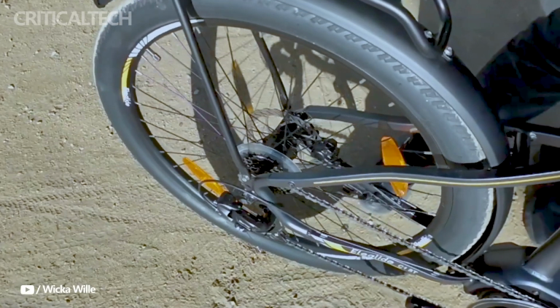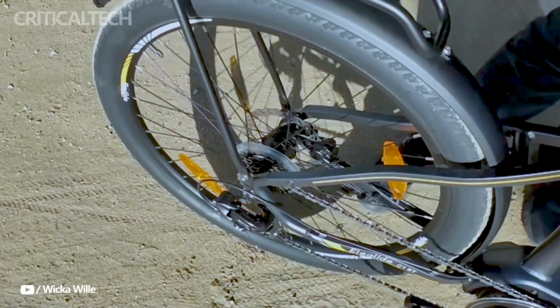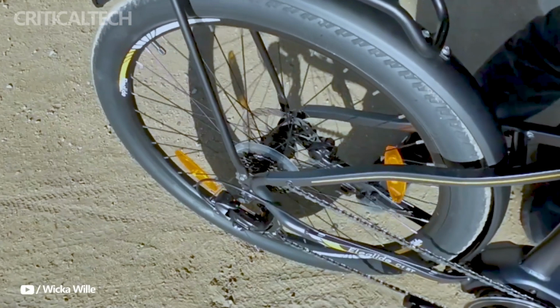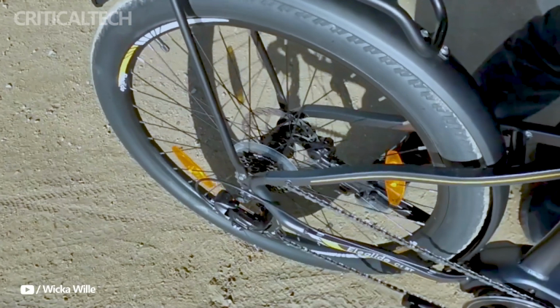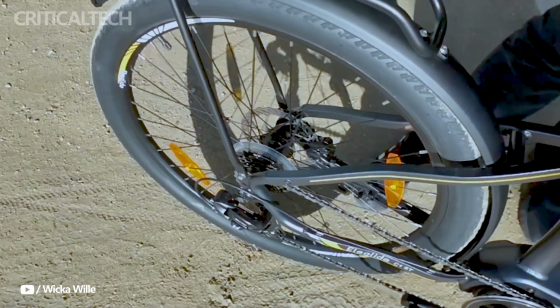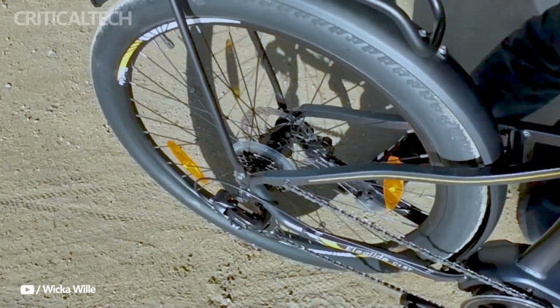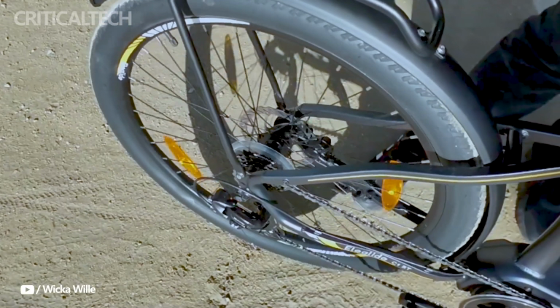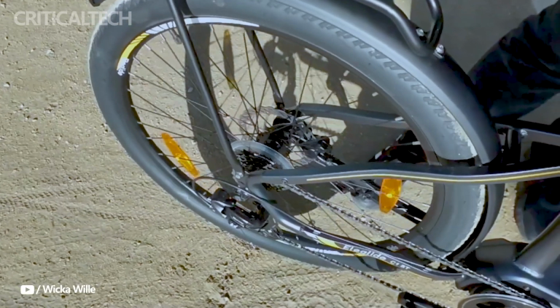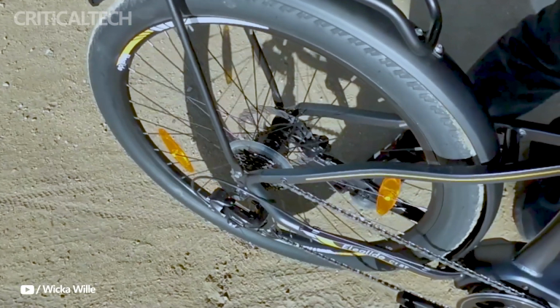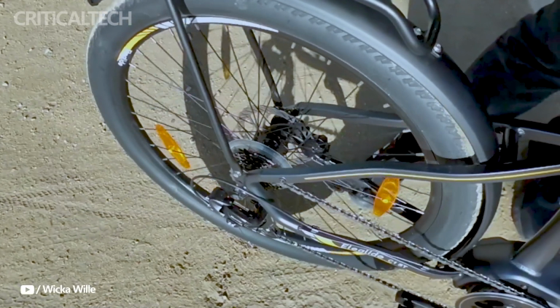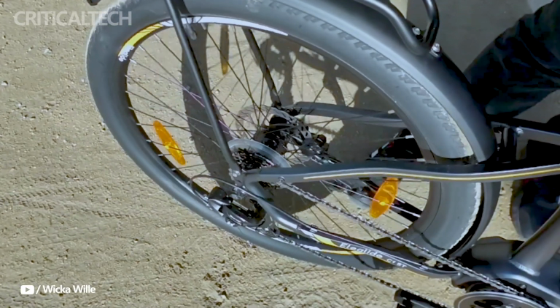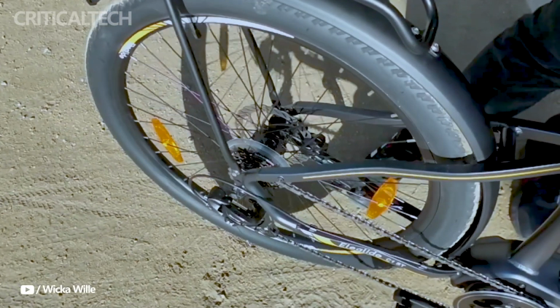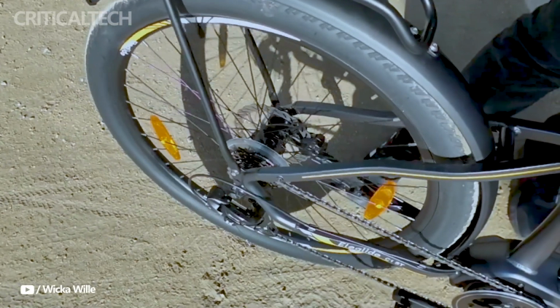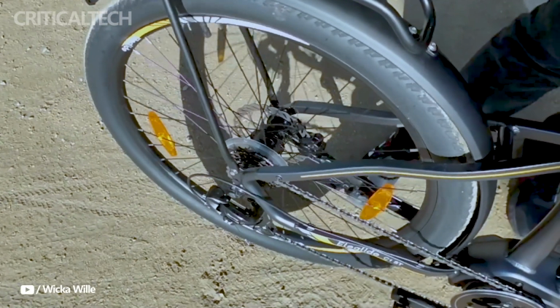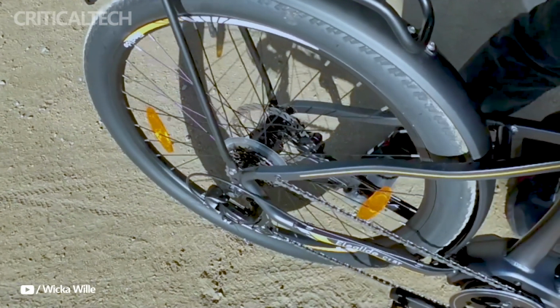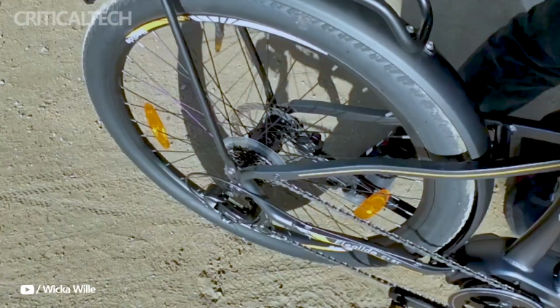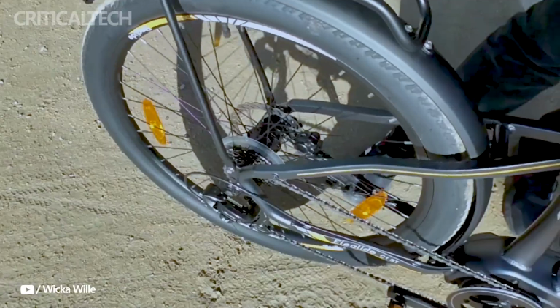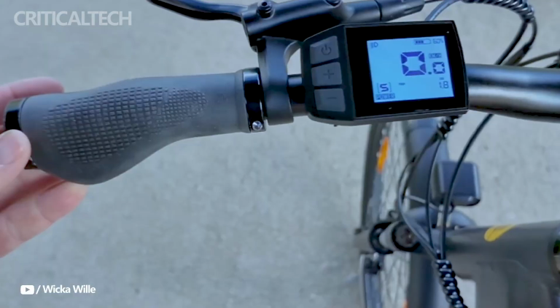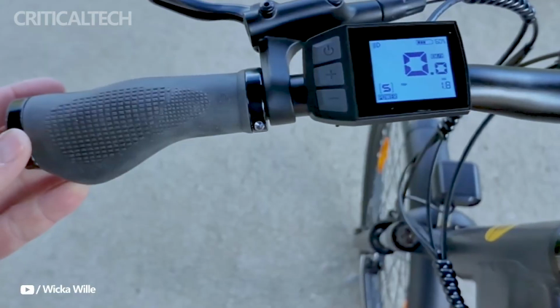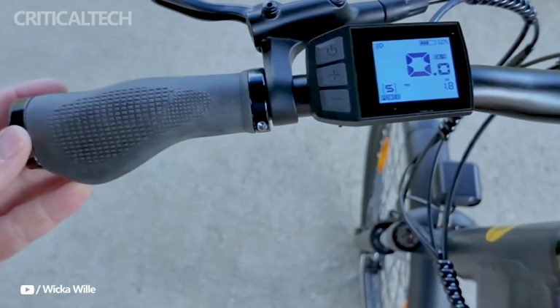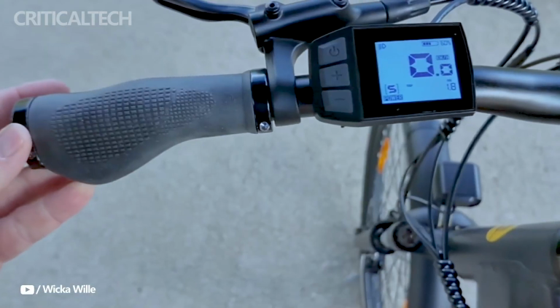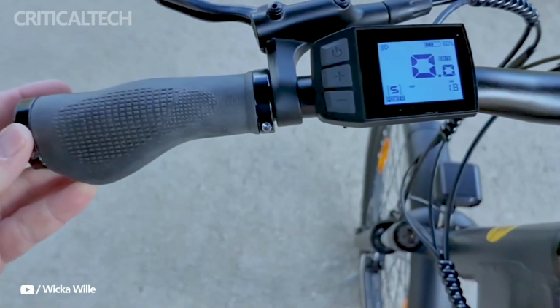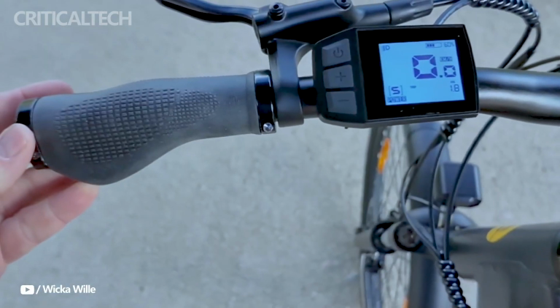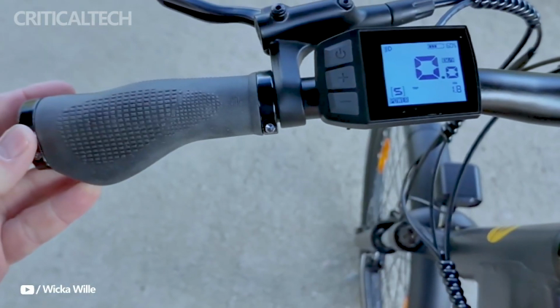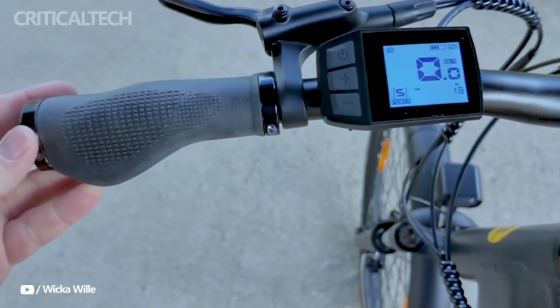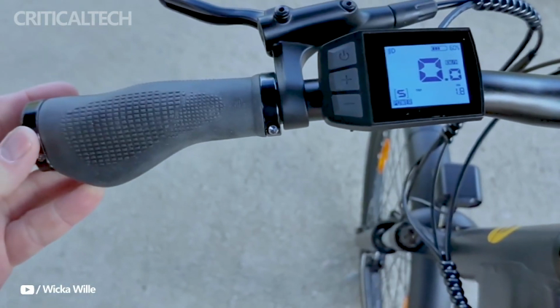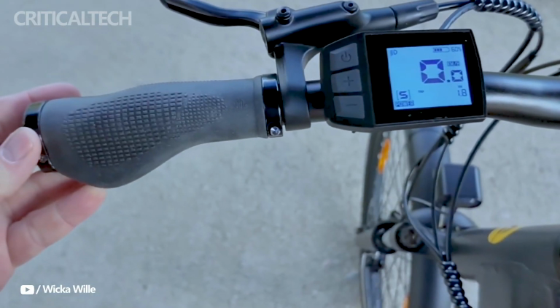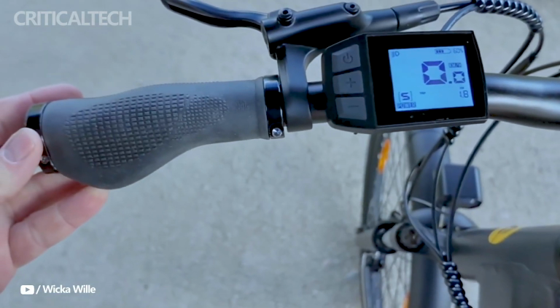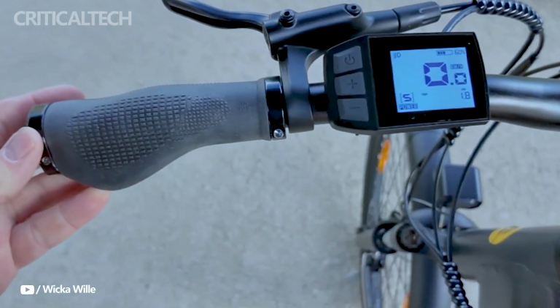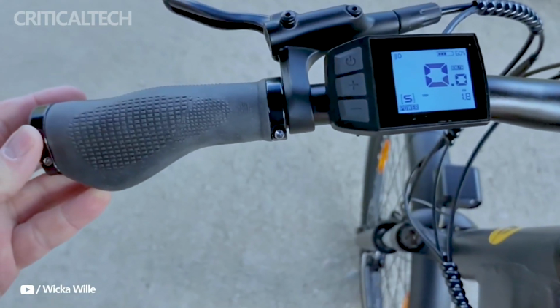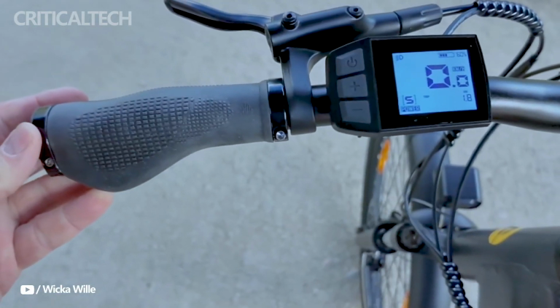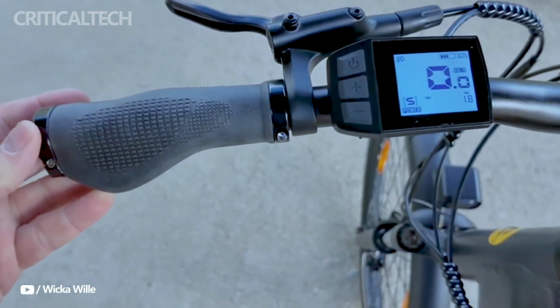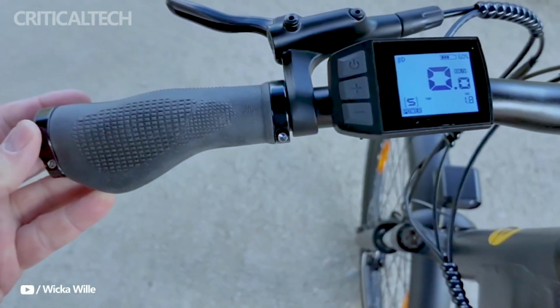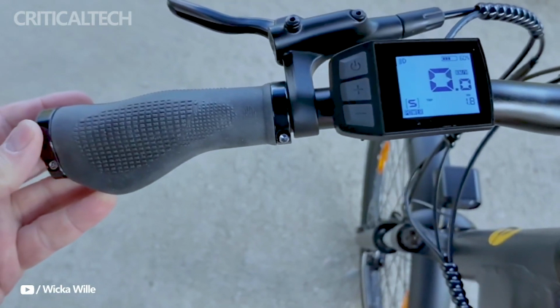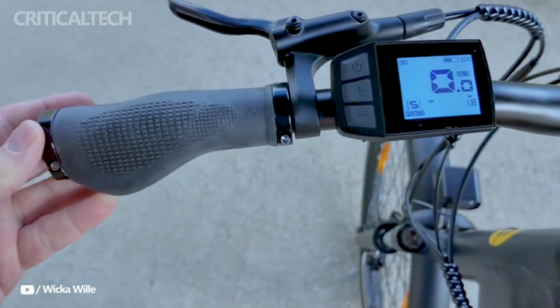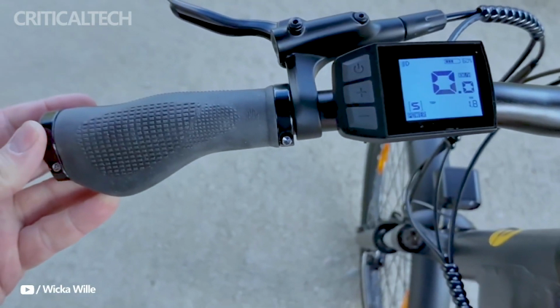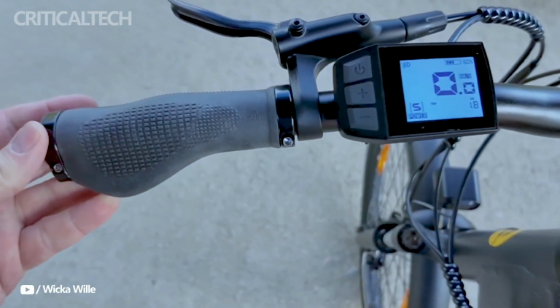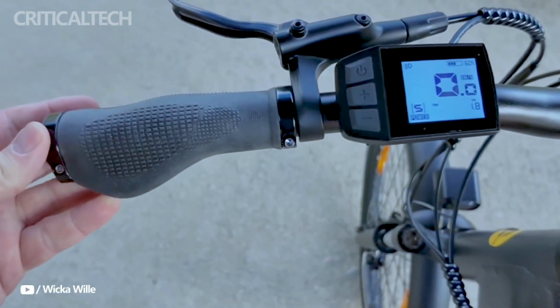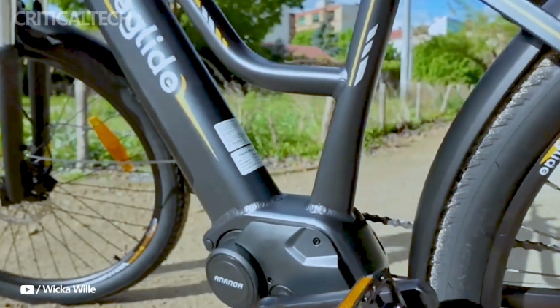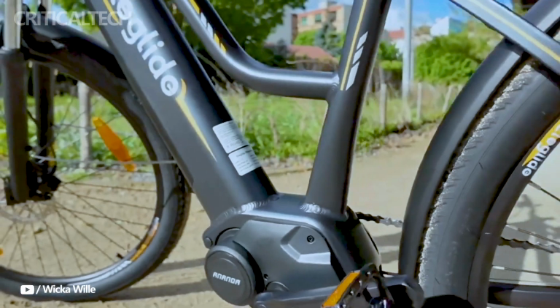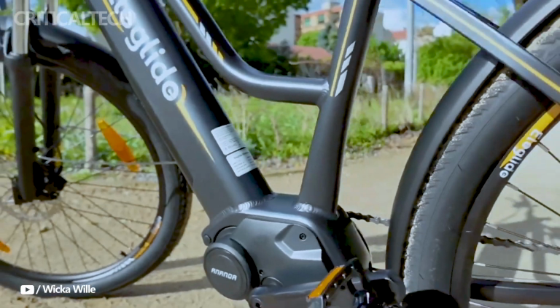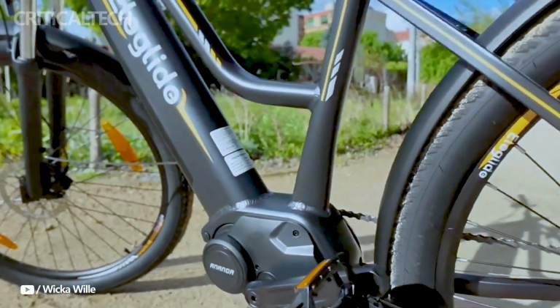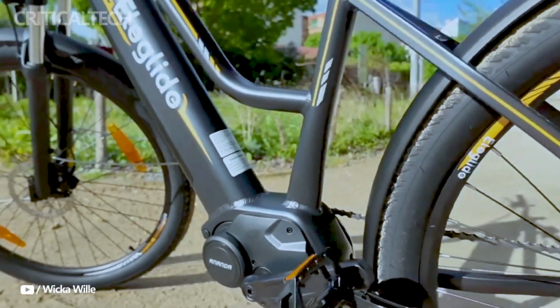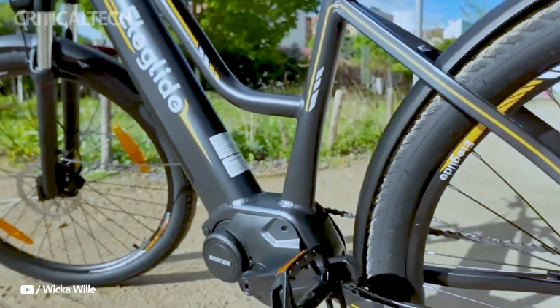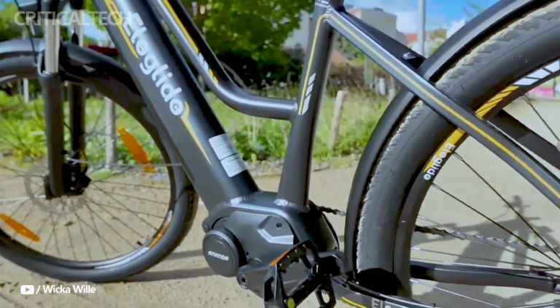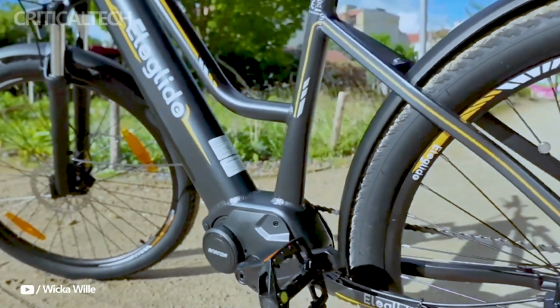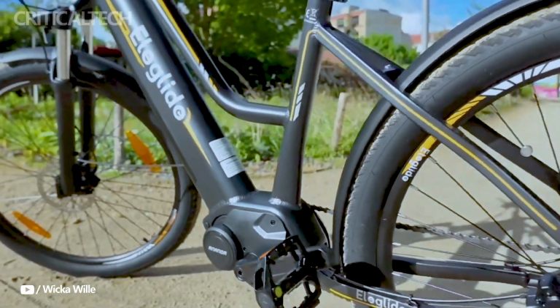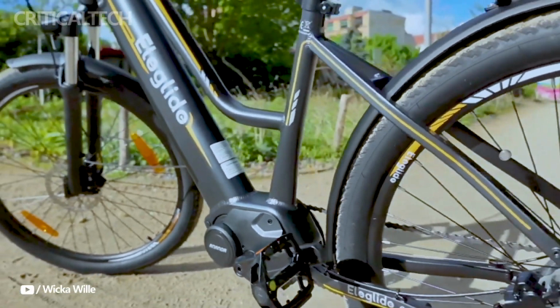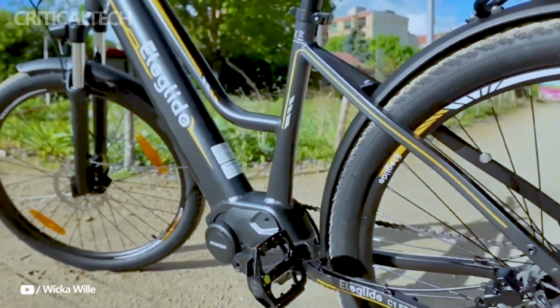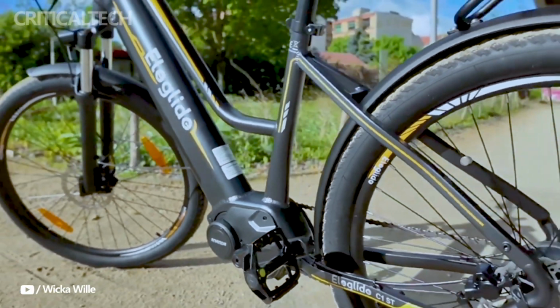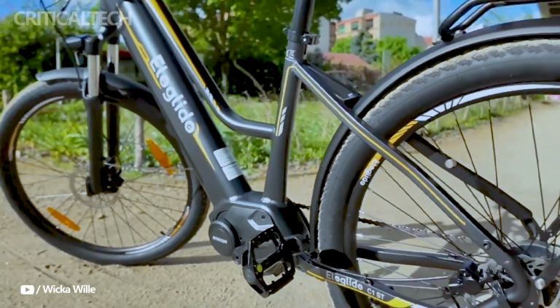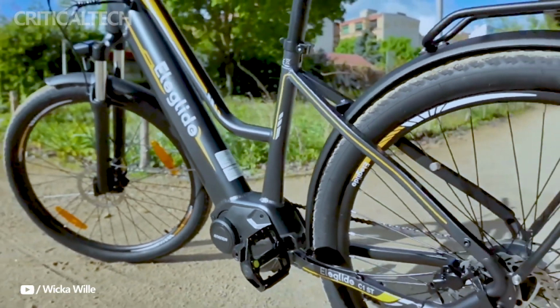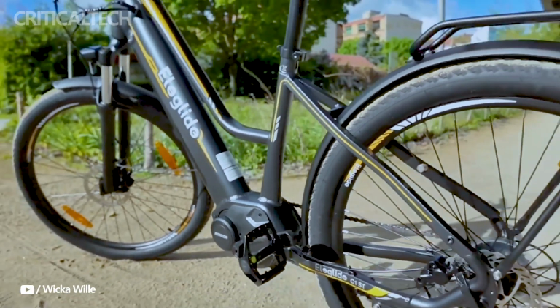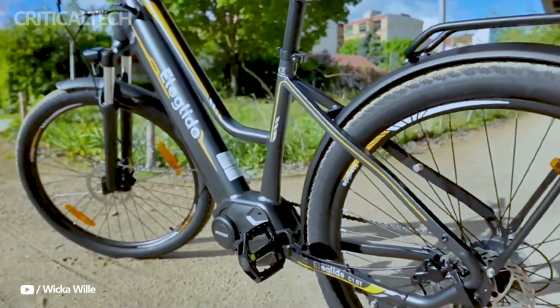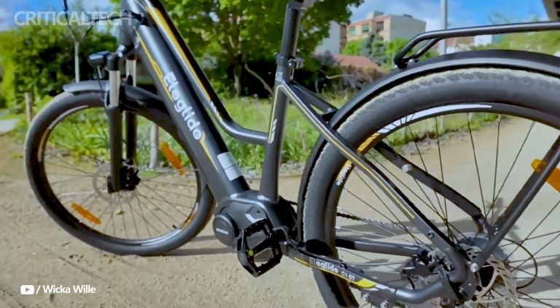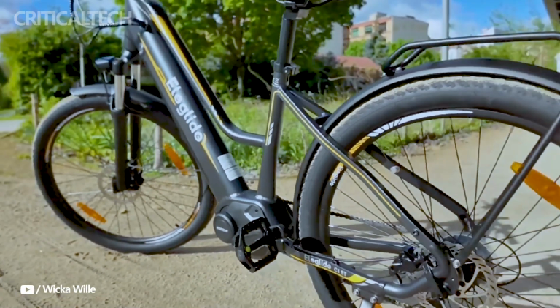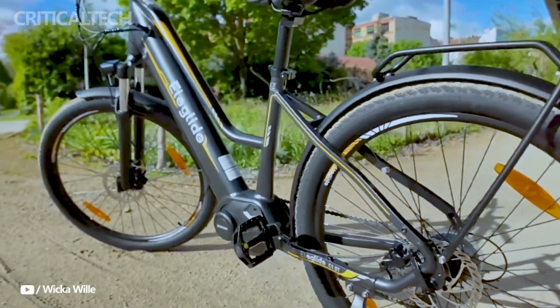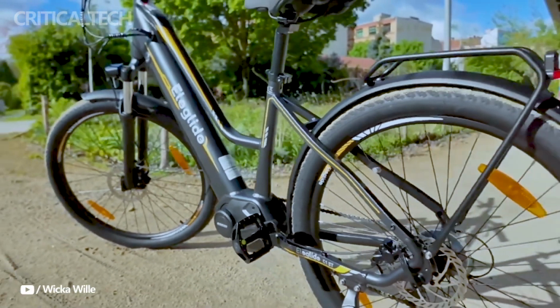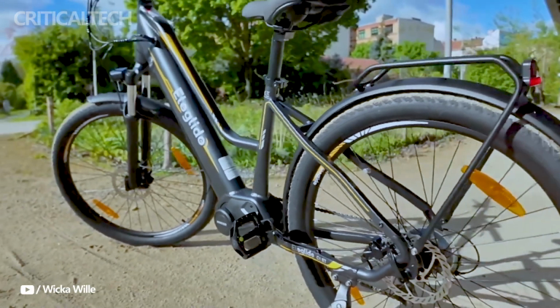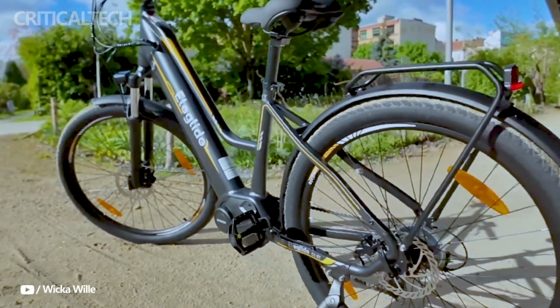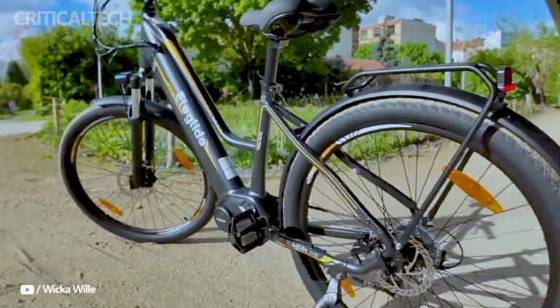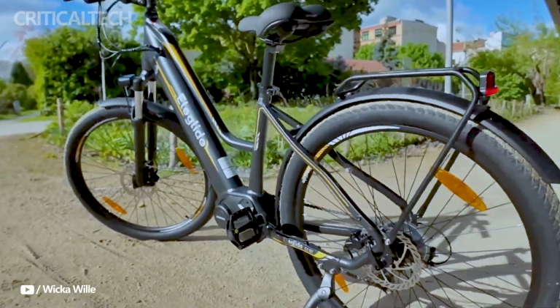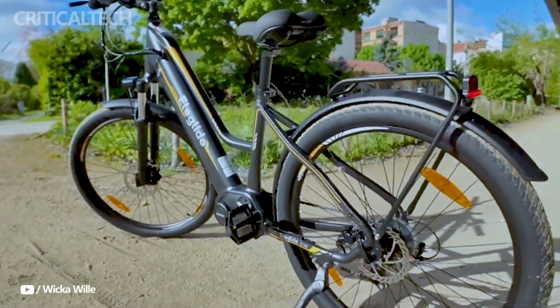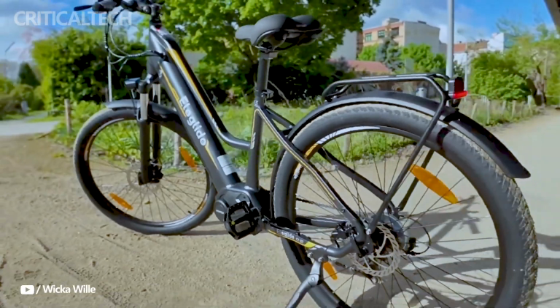Its hydraulic suspension fork, which has a travel of about 10 centimeters and can be locked for more stability, is one of its best features.